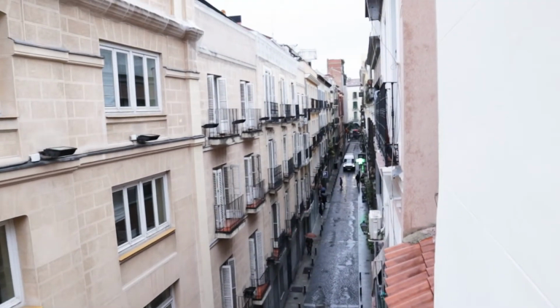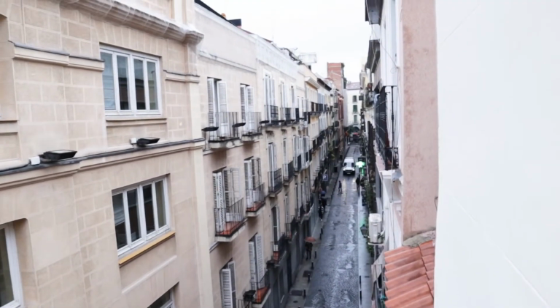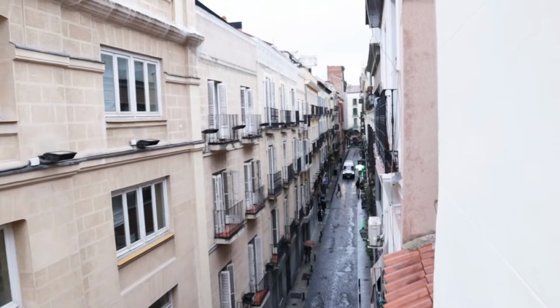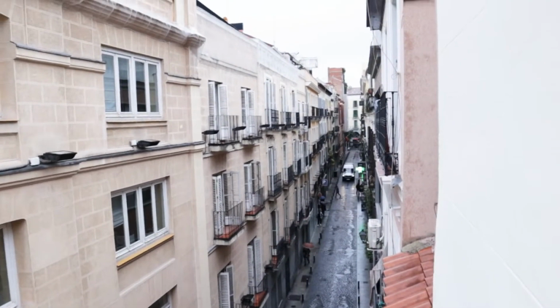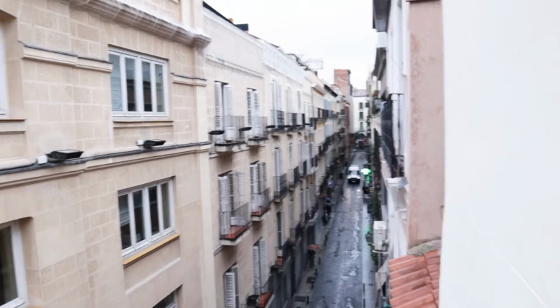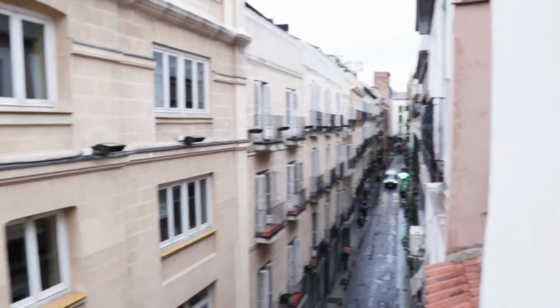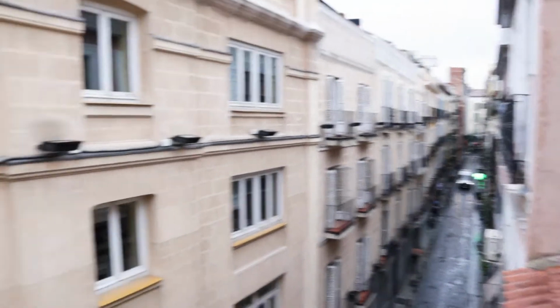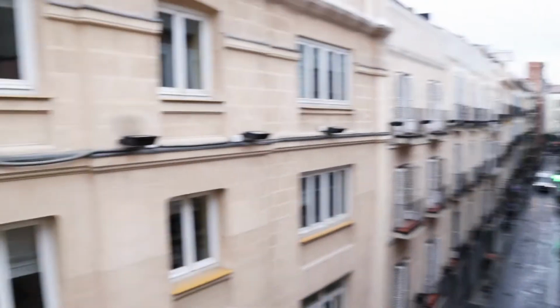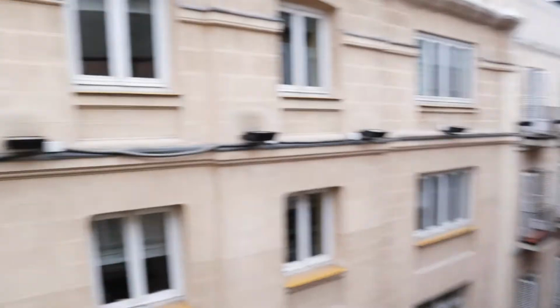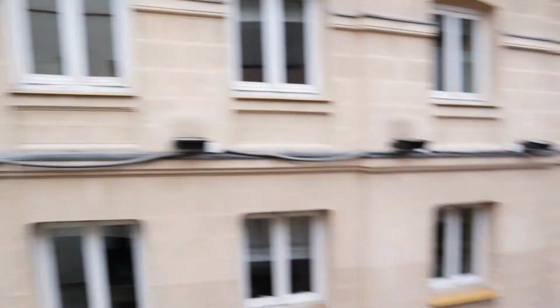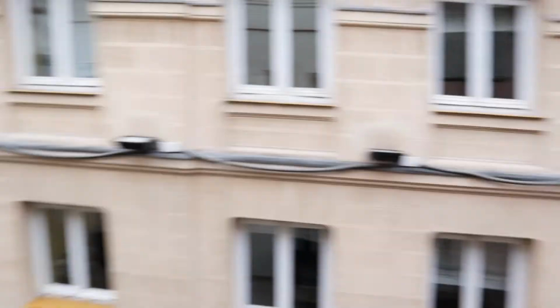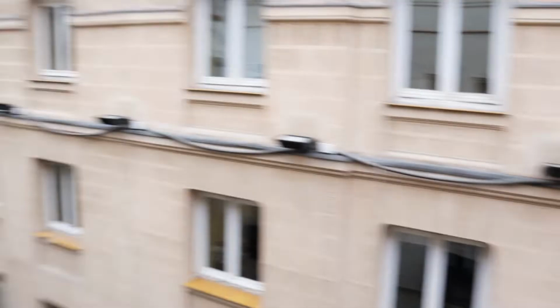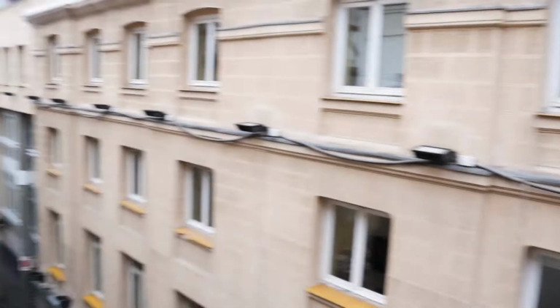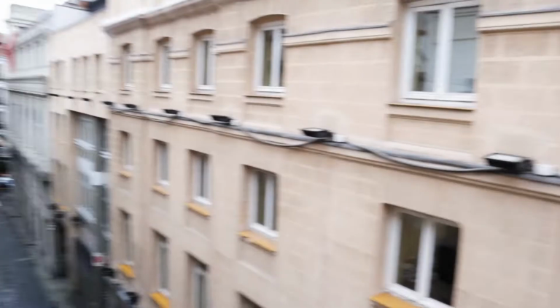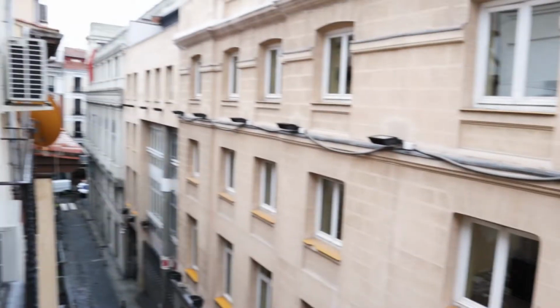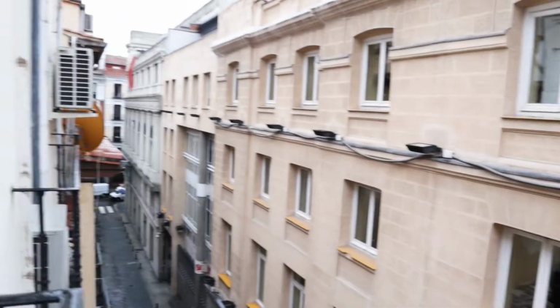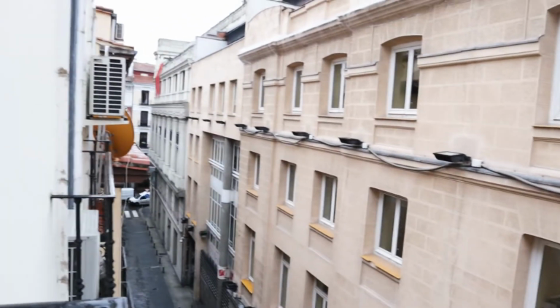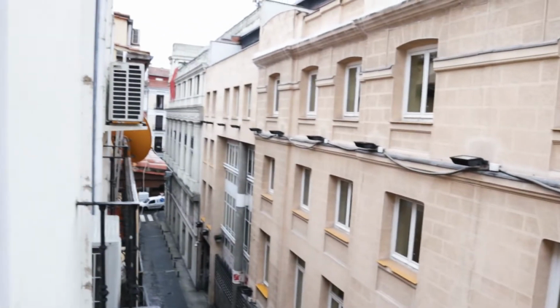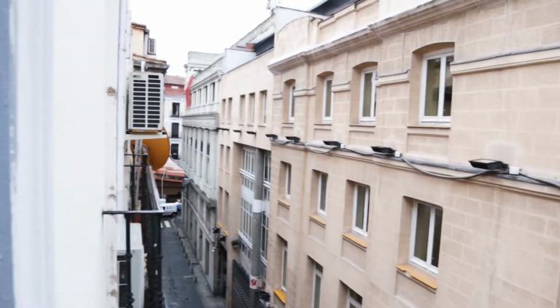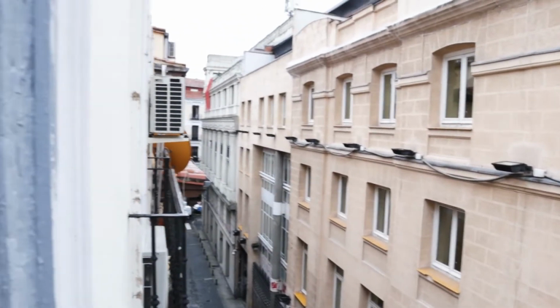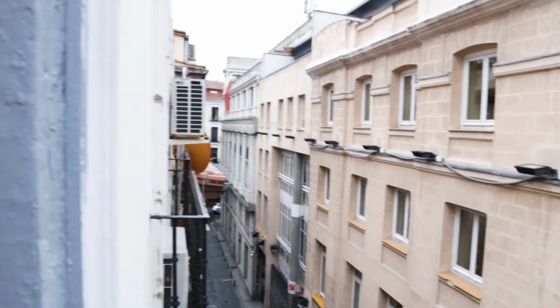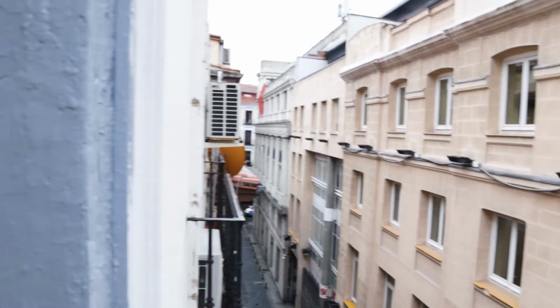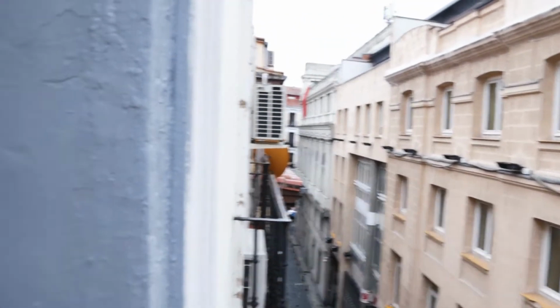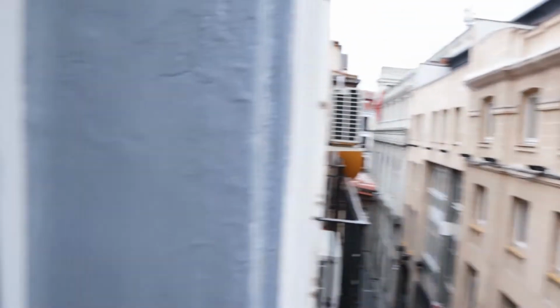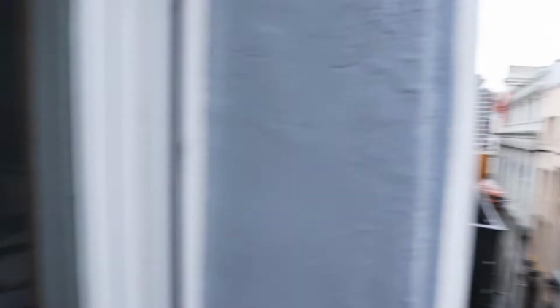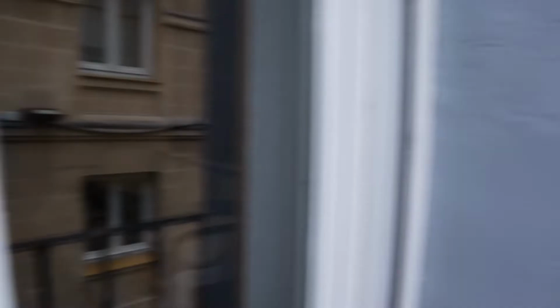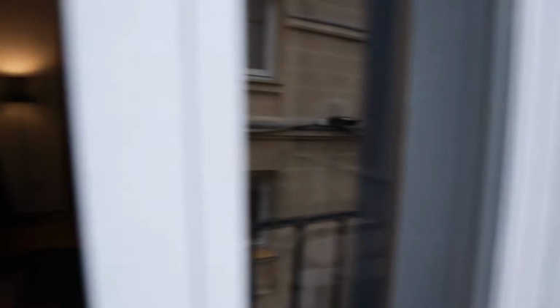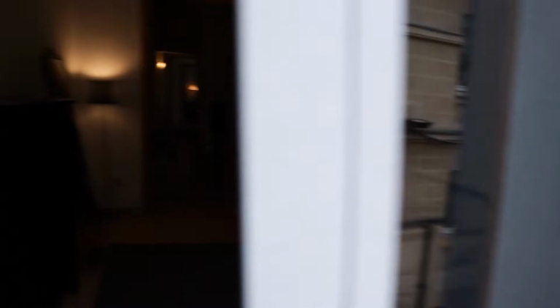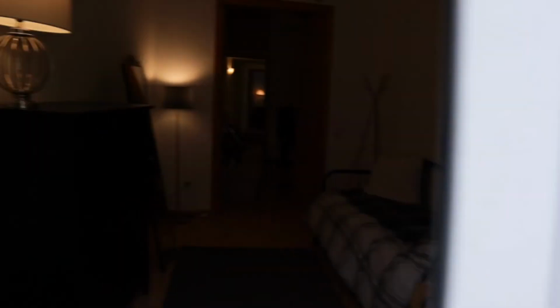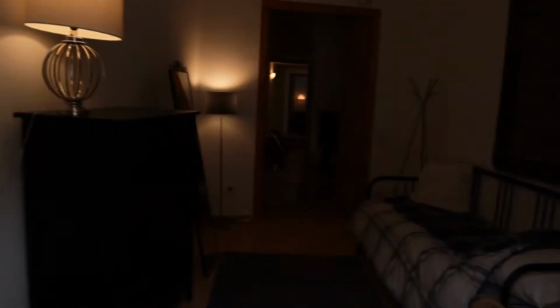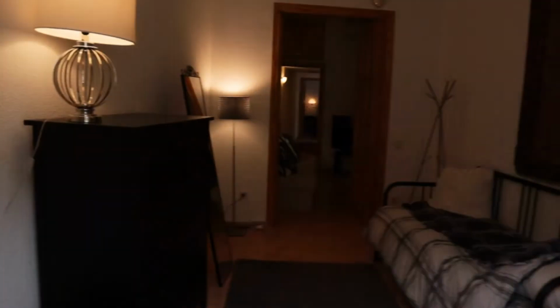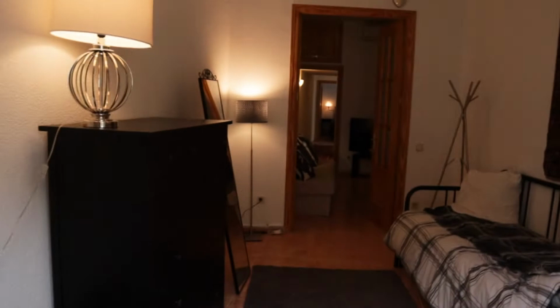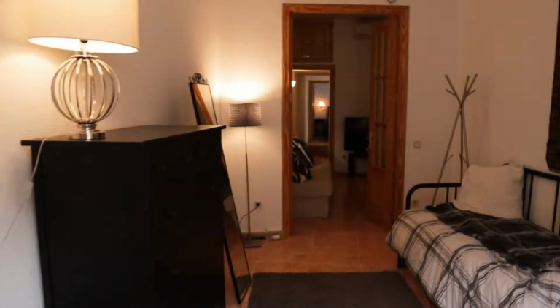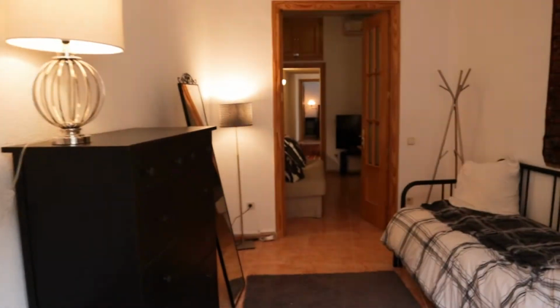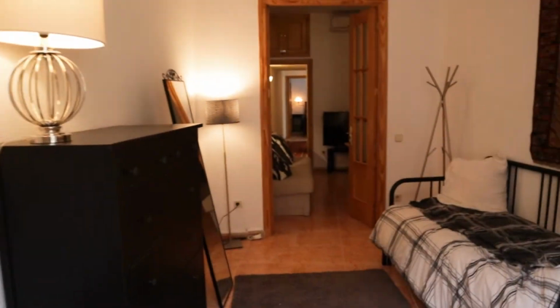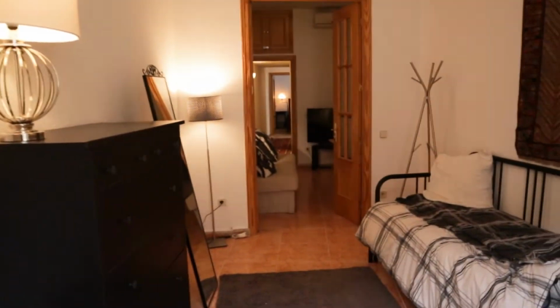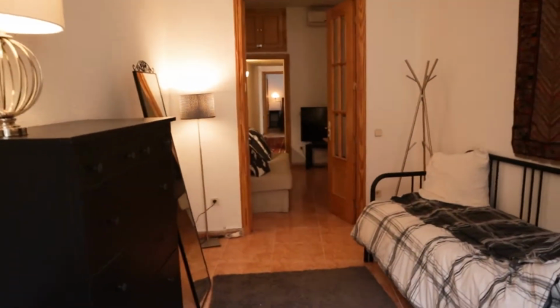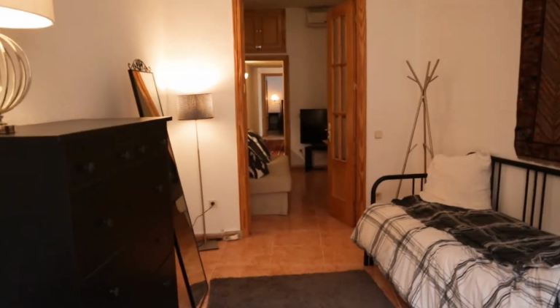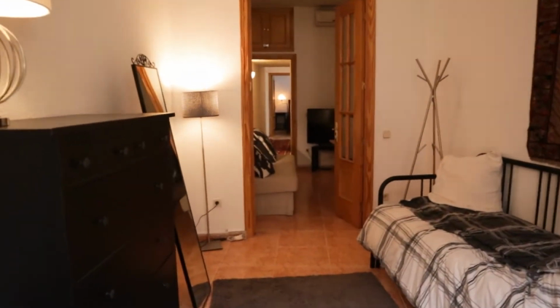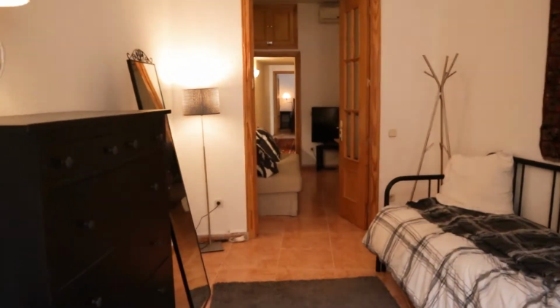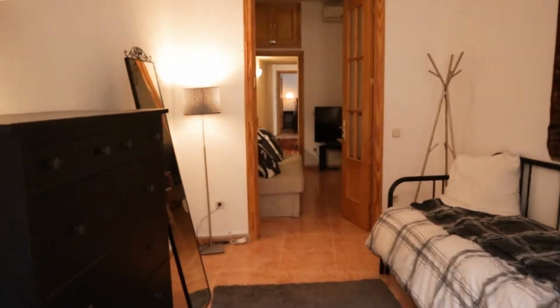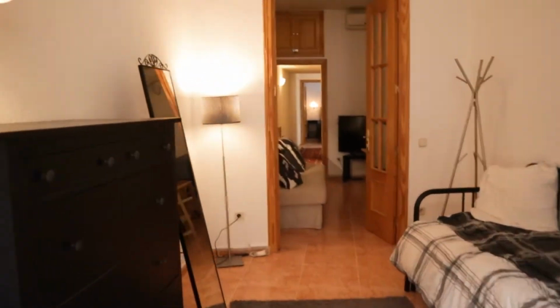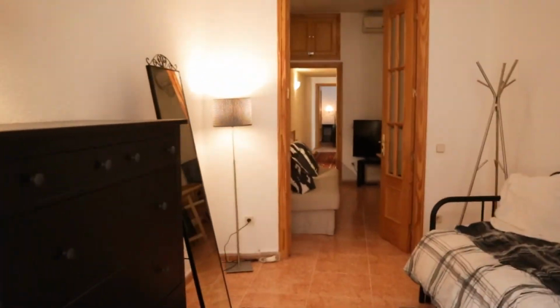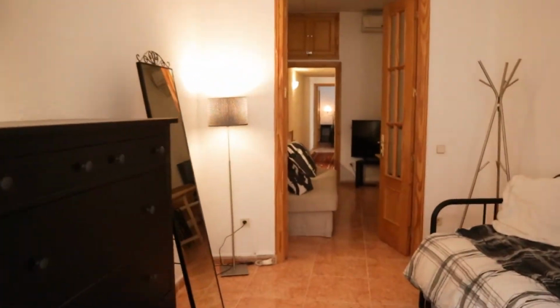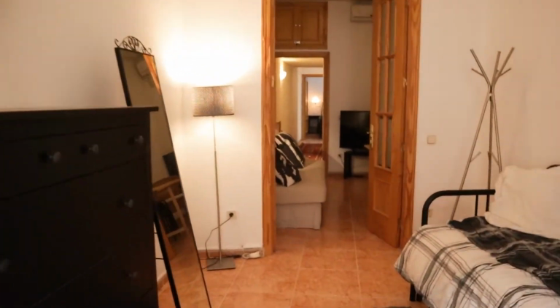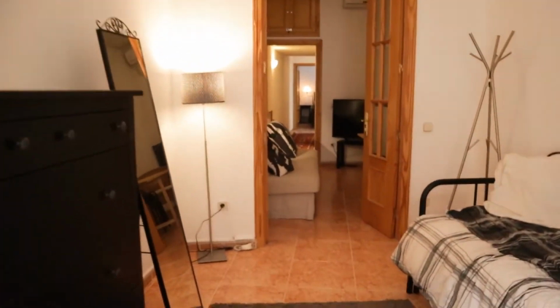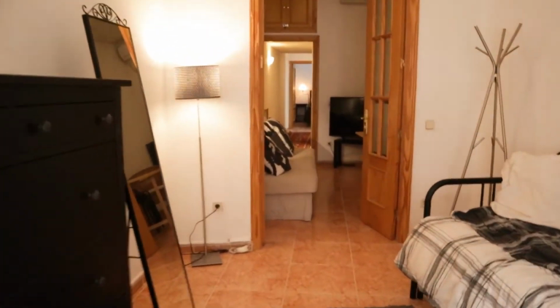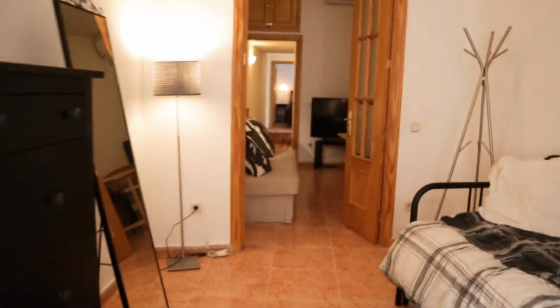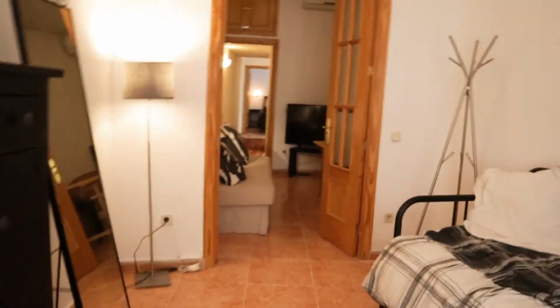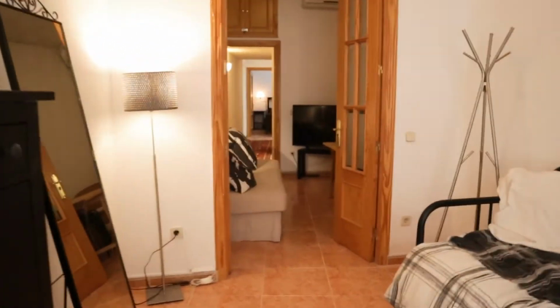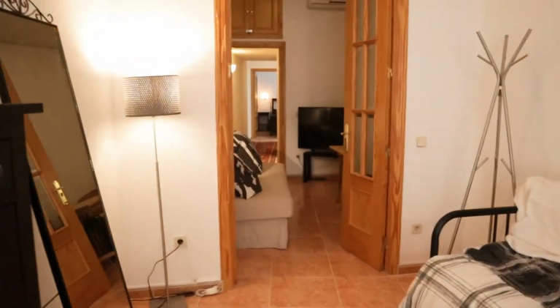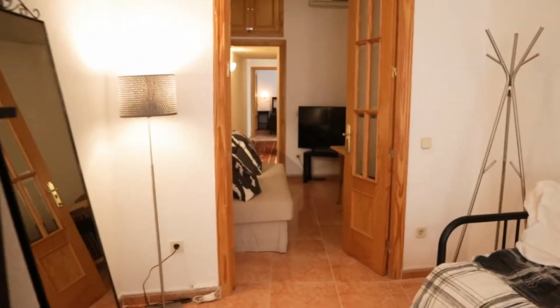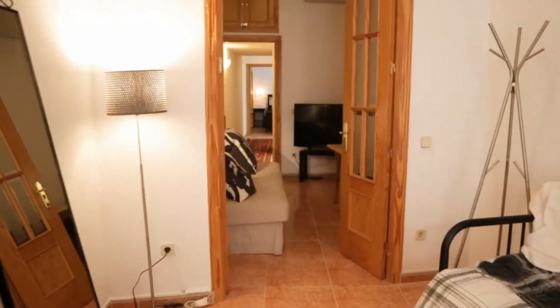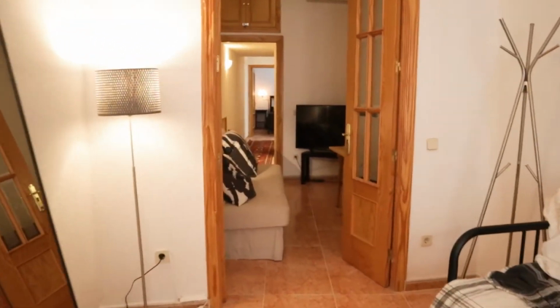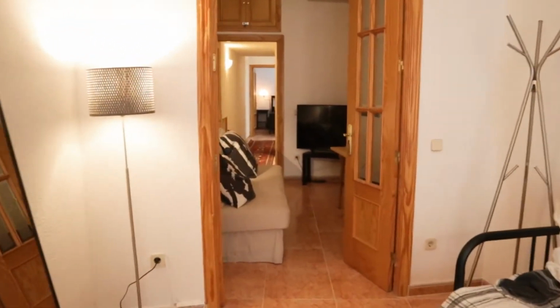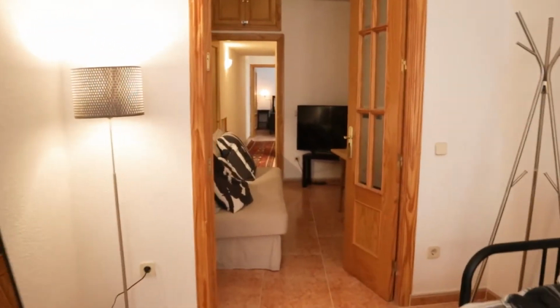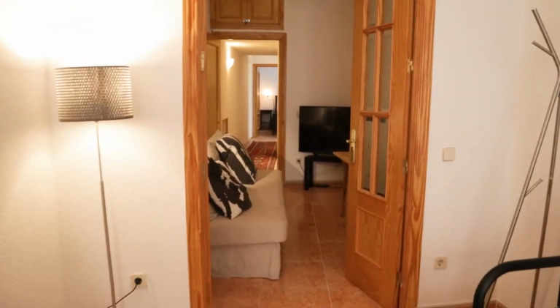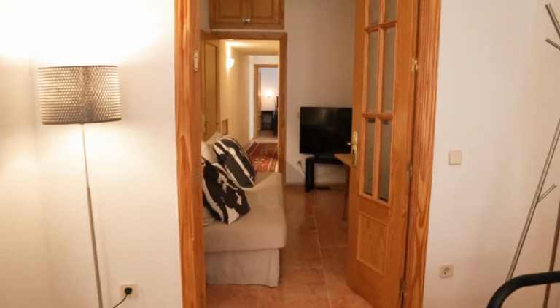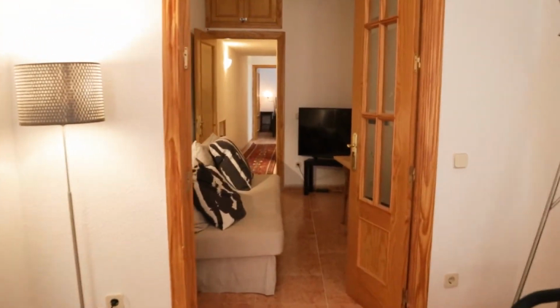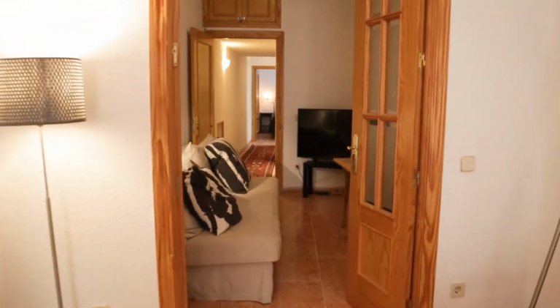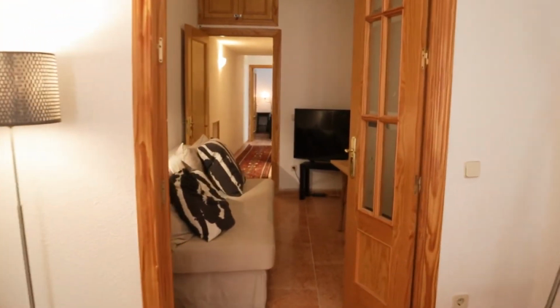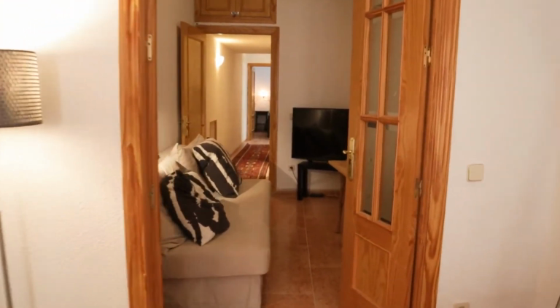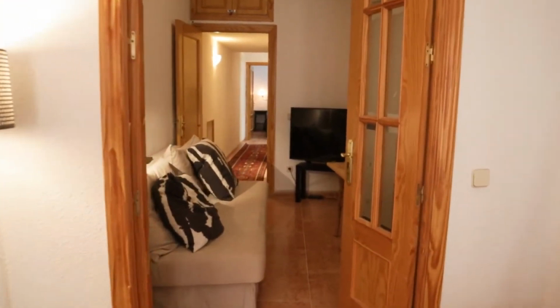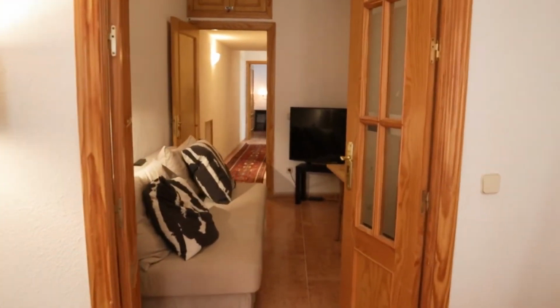So, that's the apartment. Totally equipped and ready for booking.